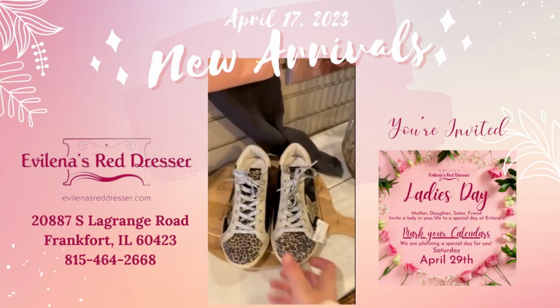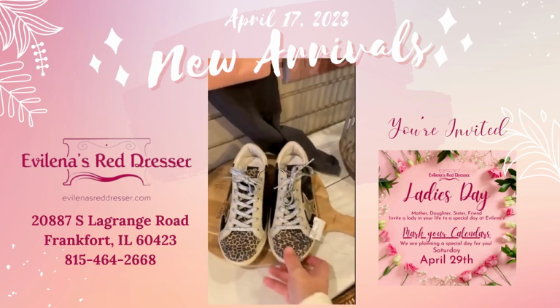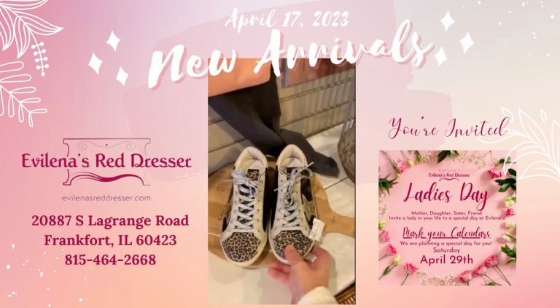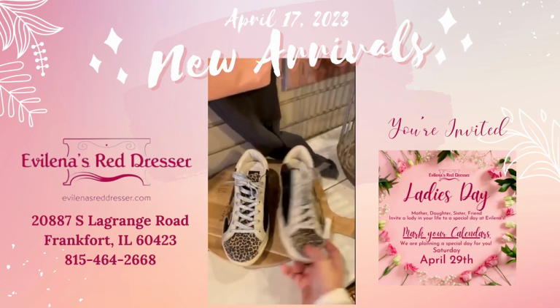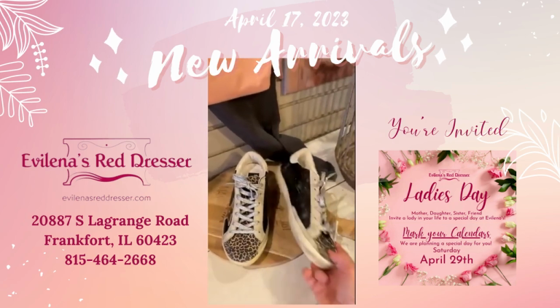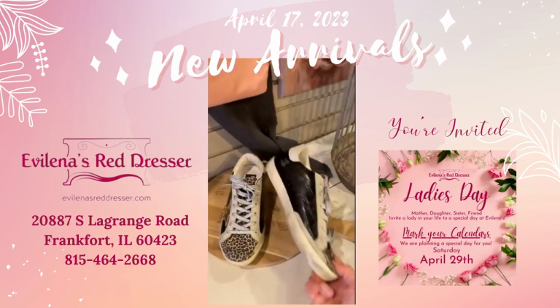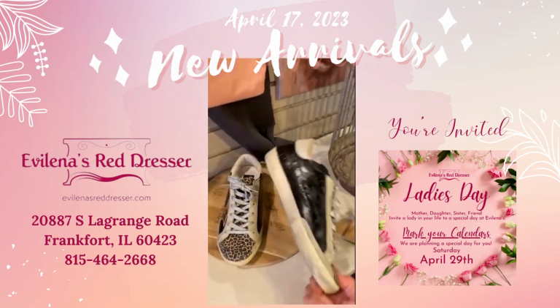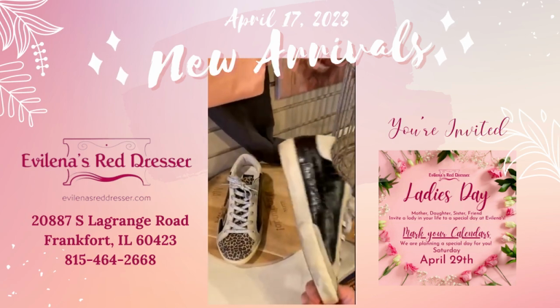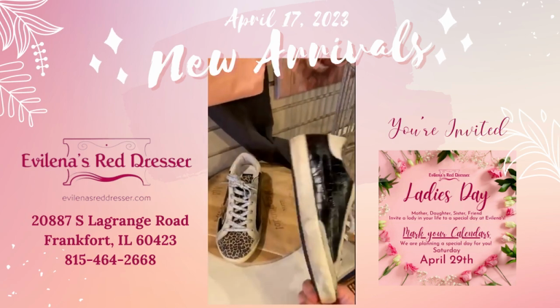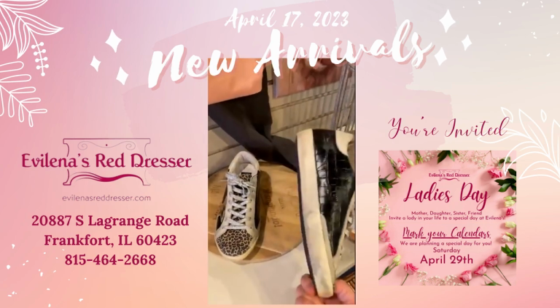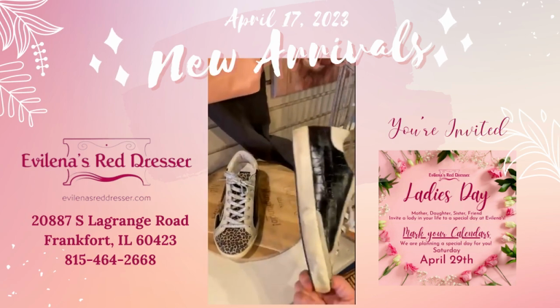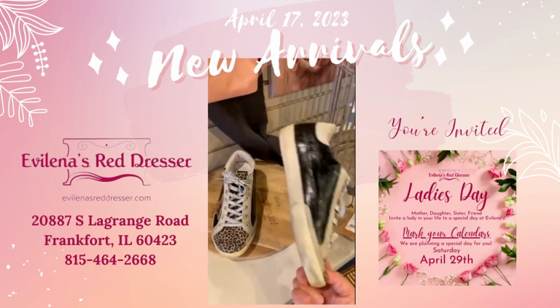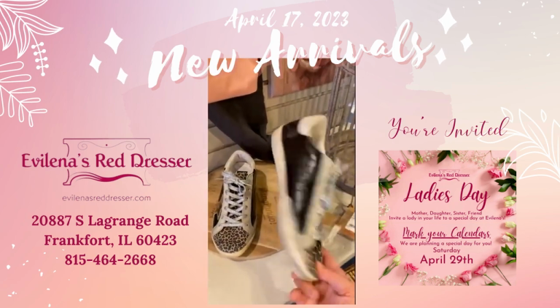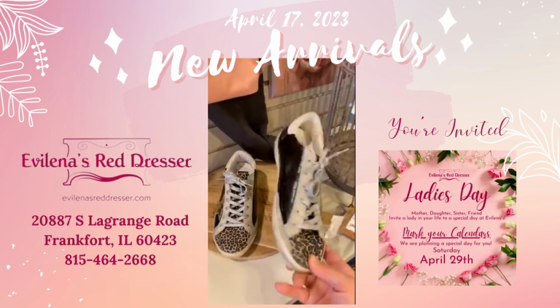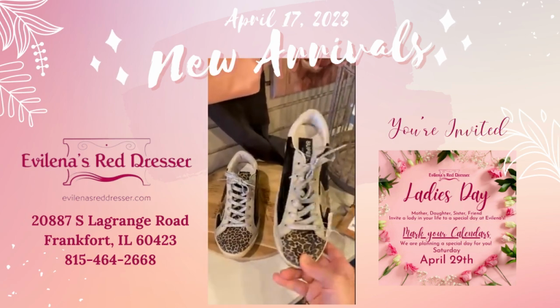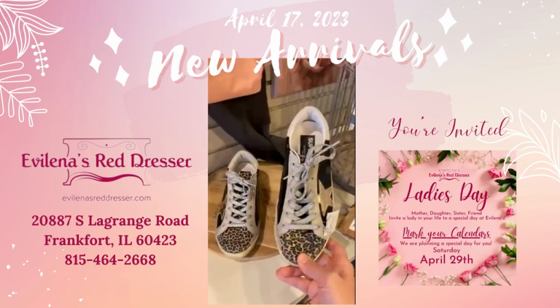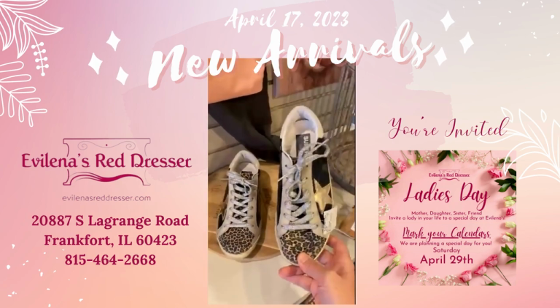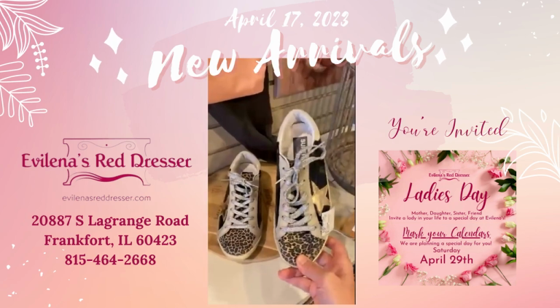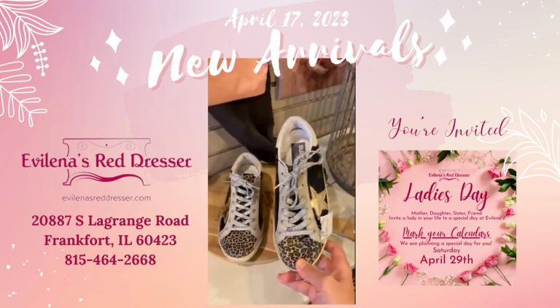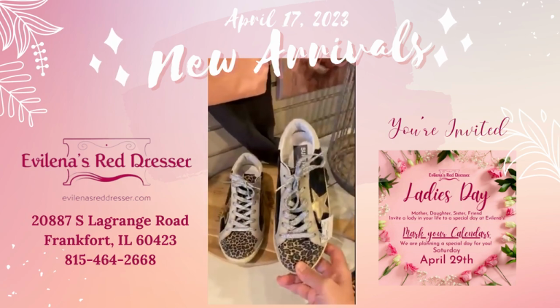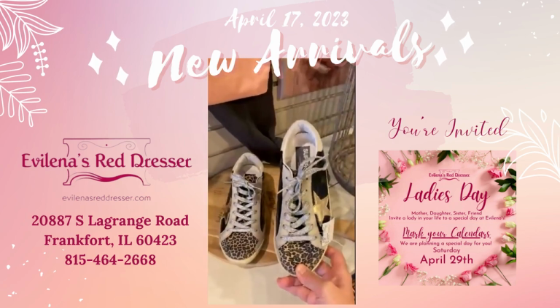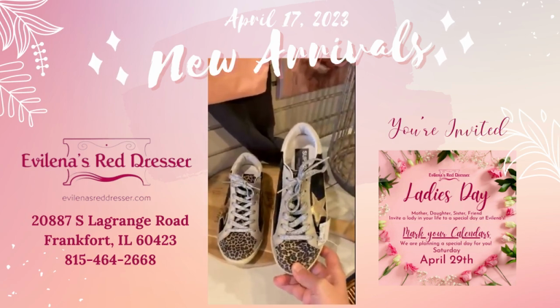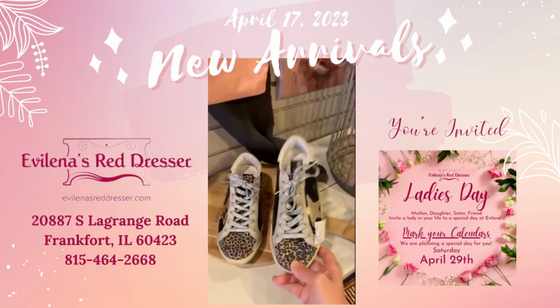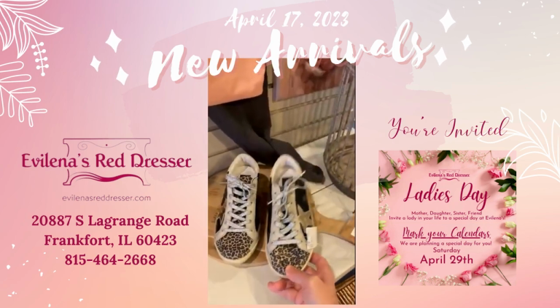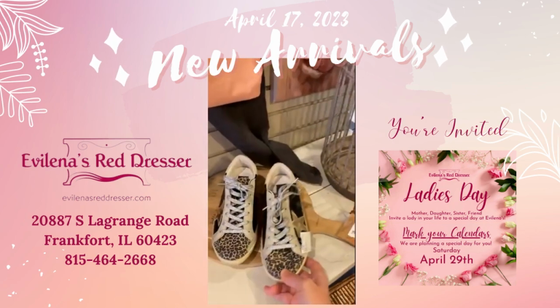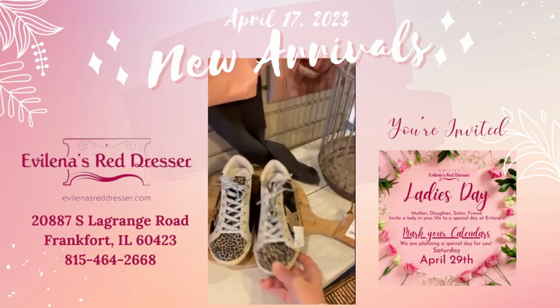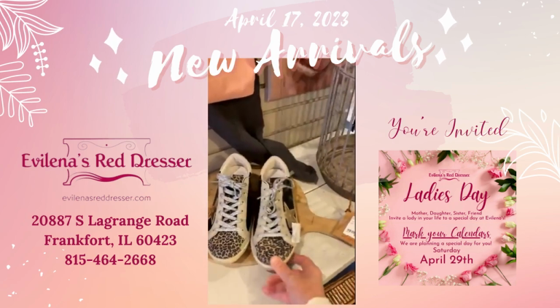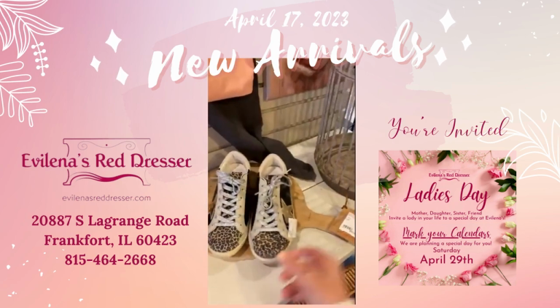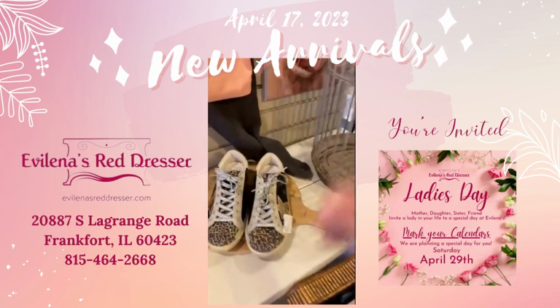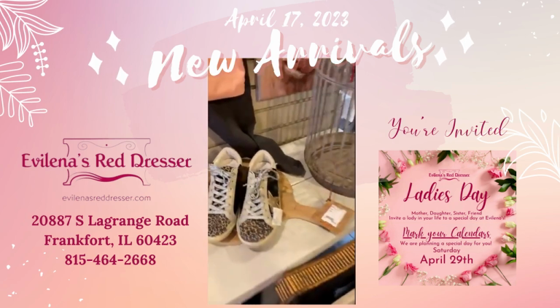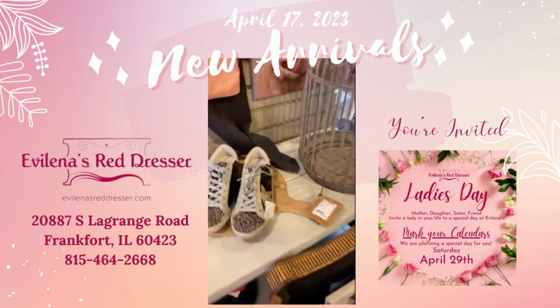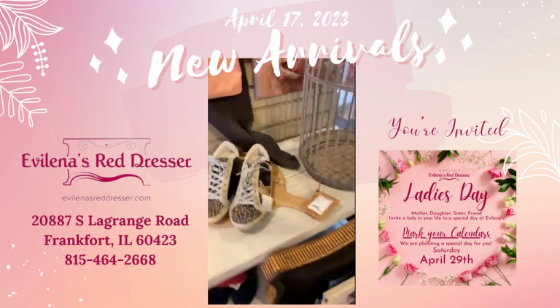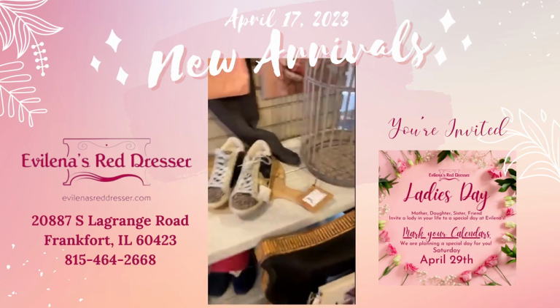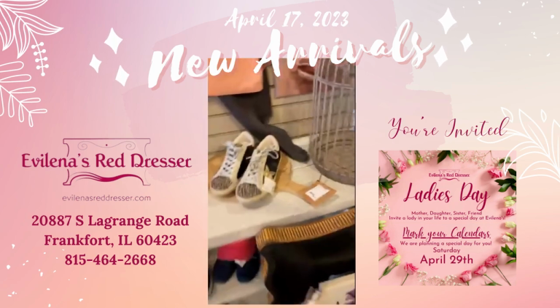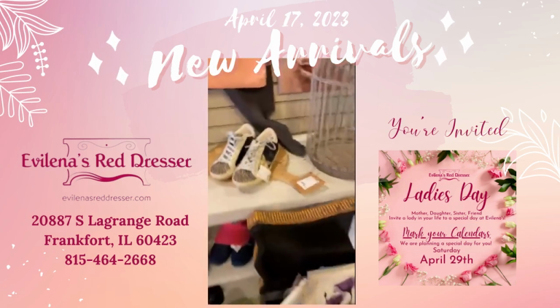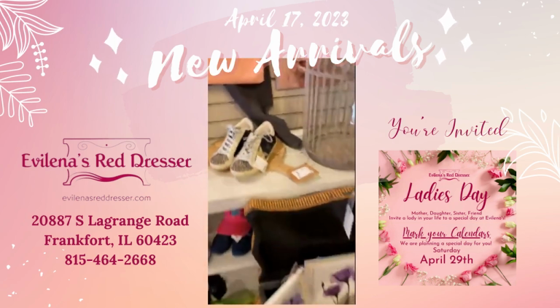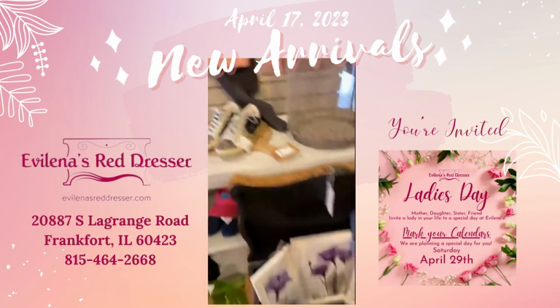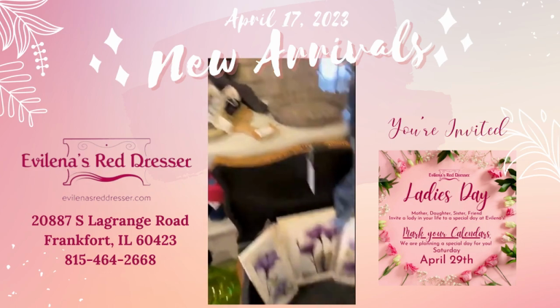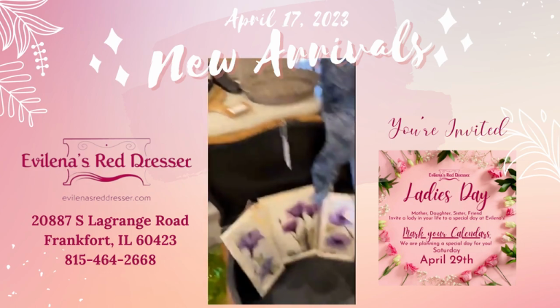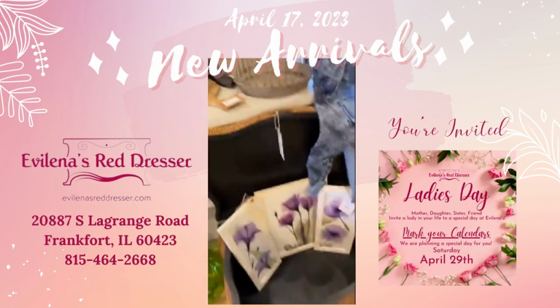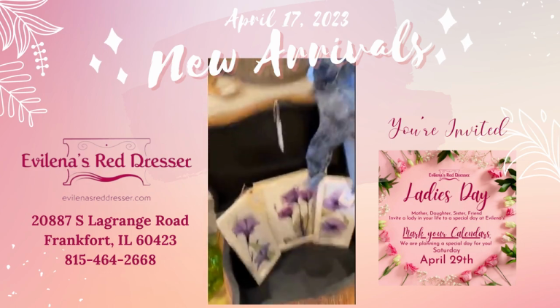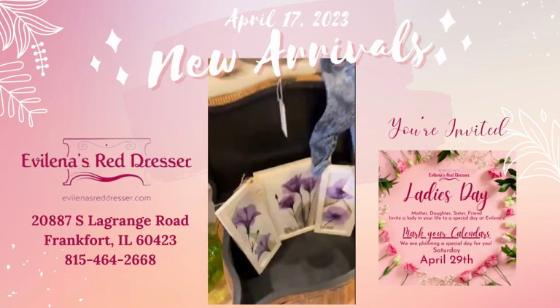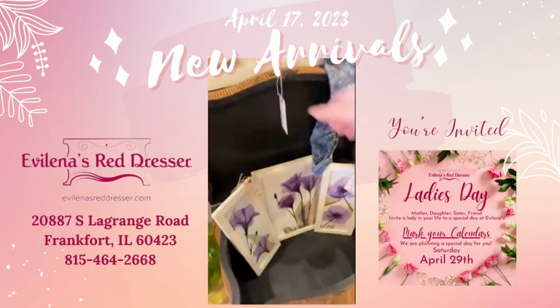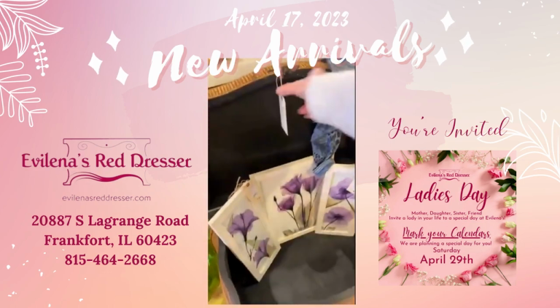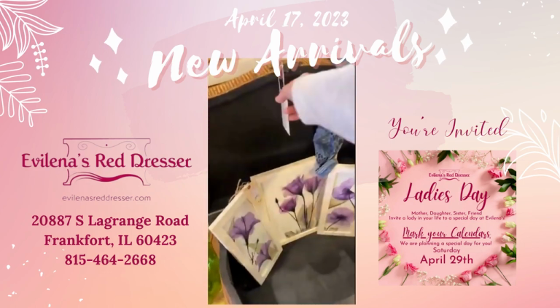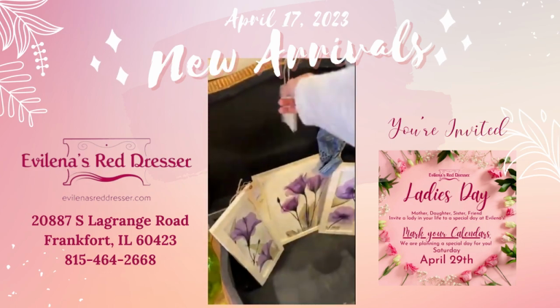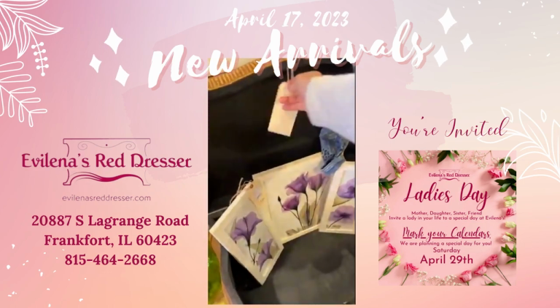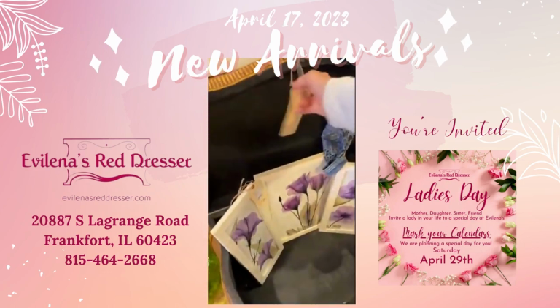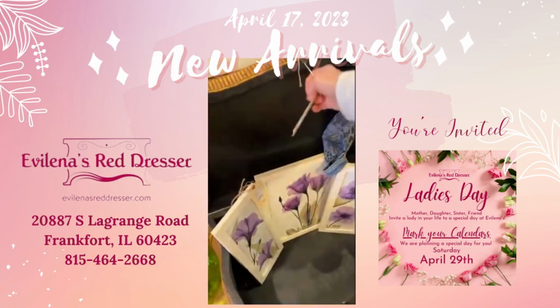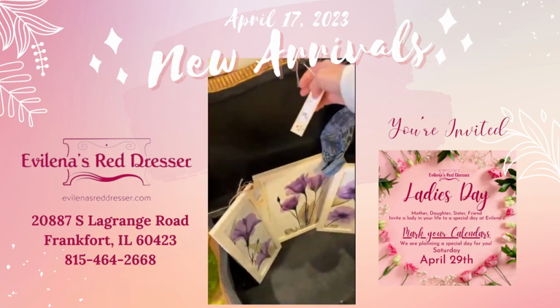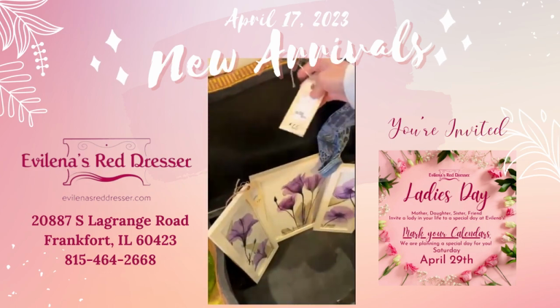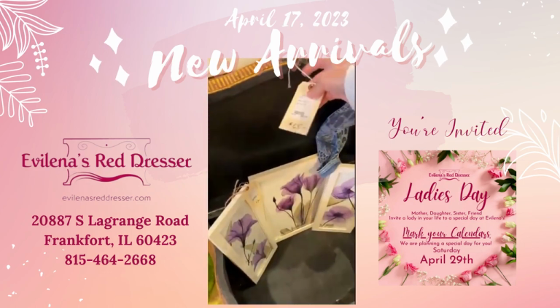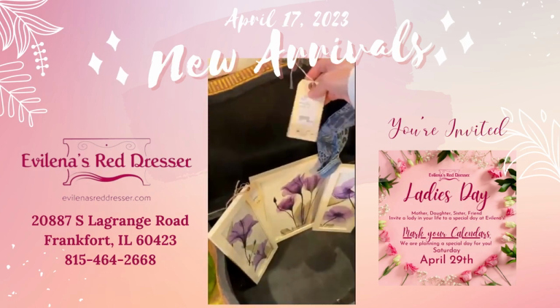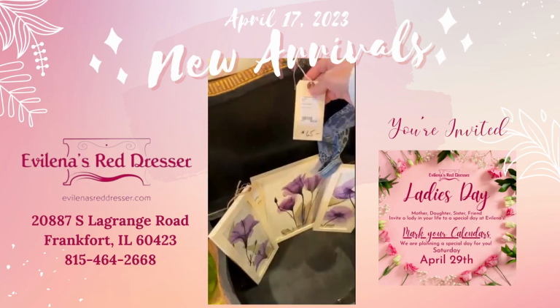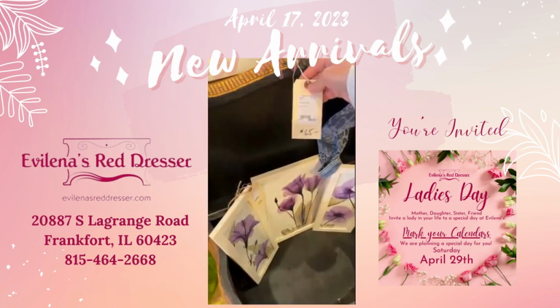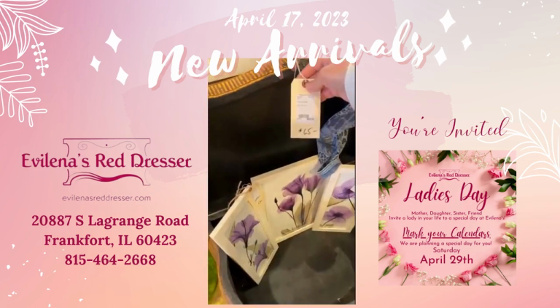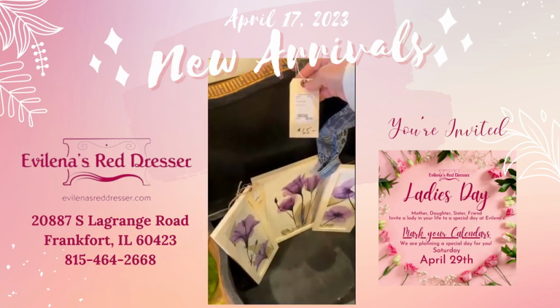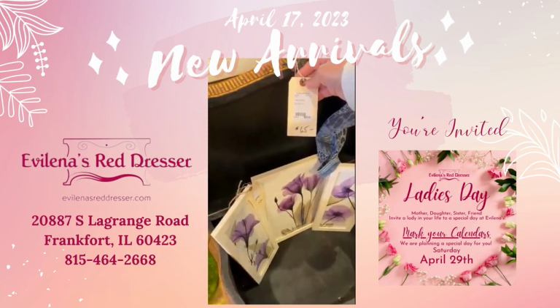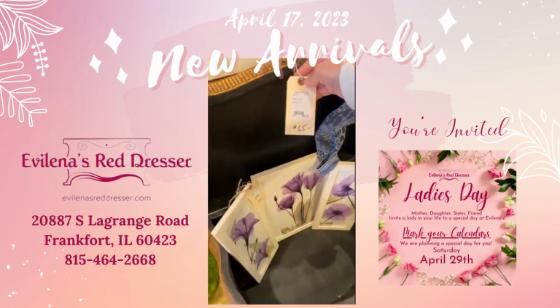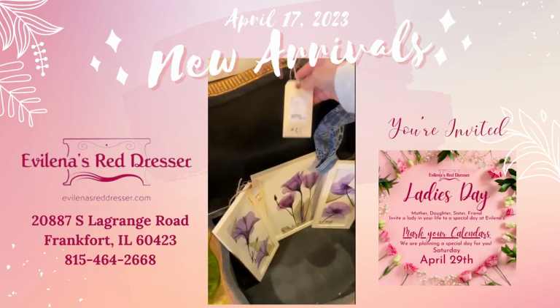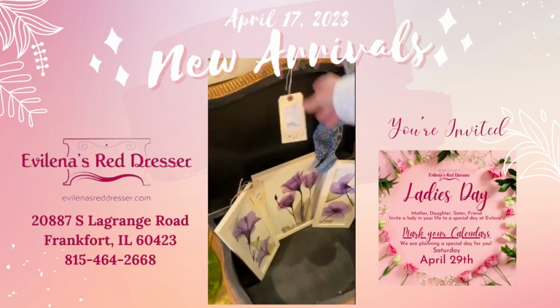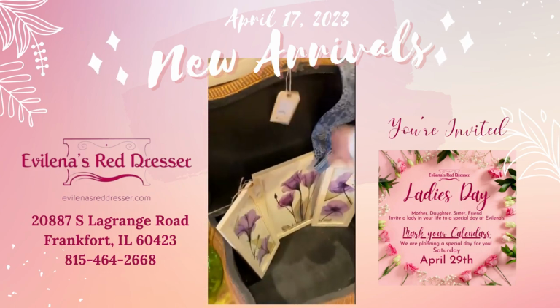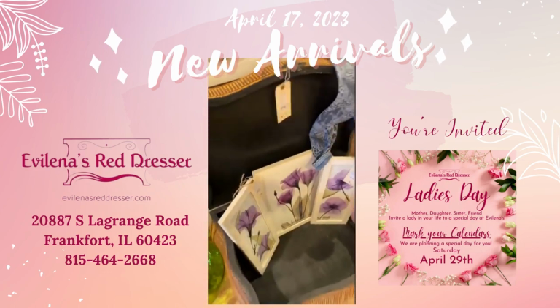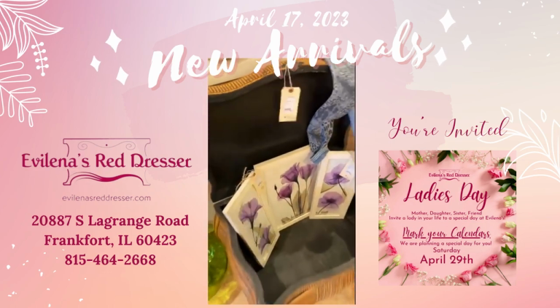Golden Goose, $200, size eight. The chest is $65.